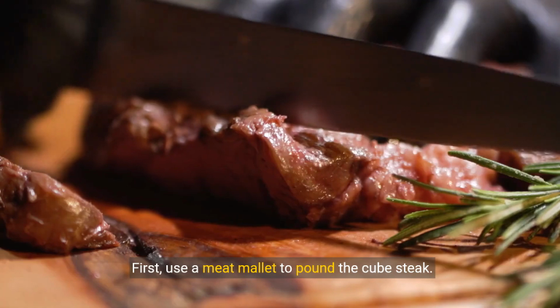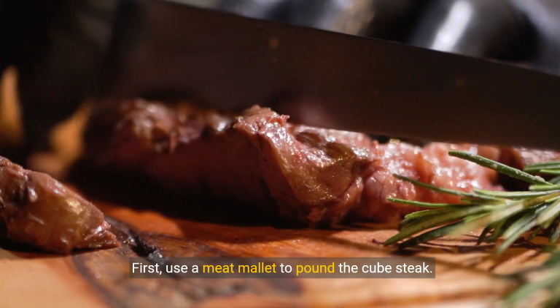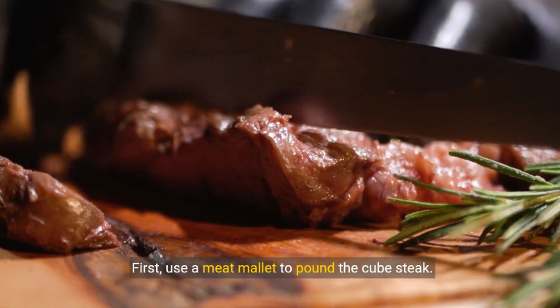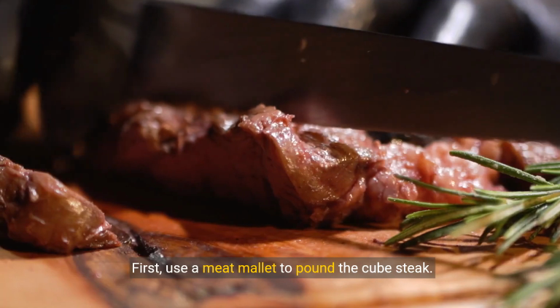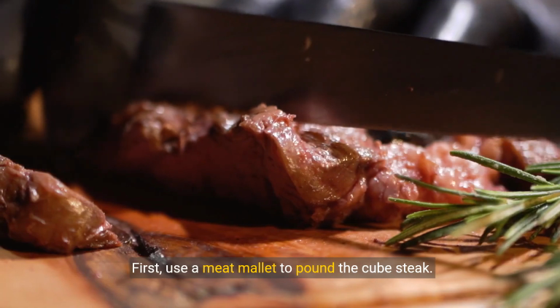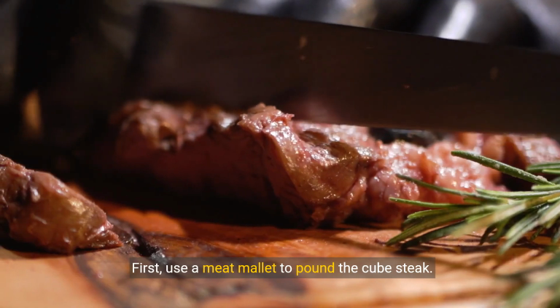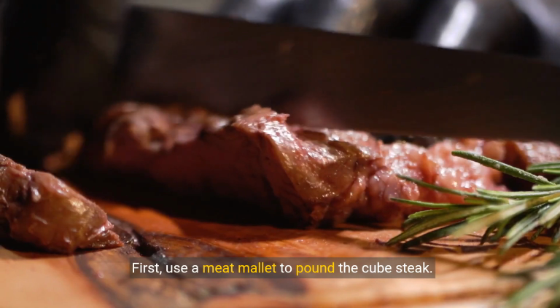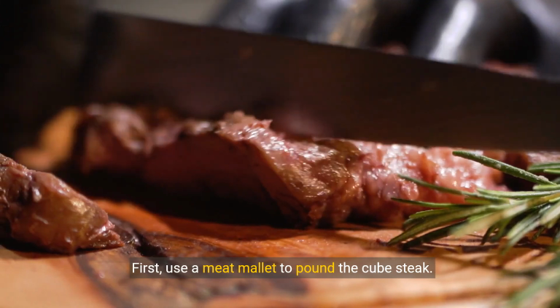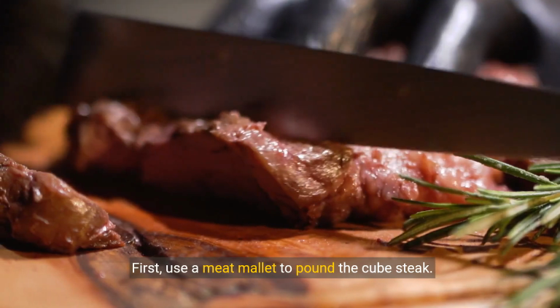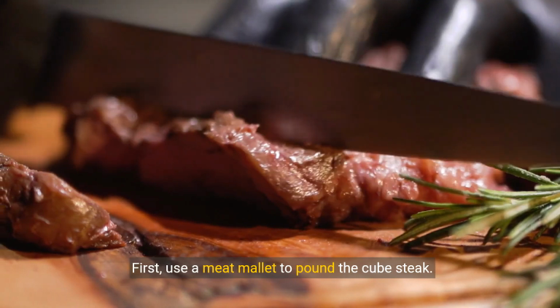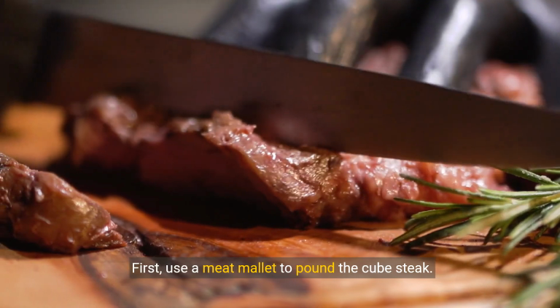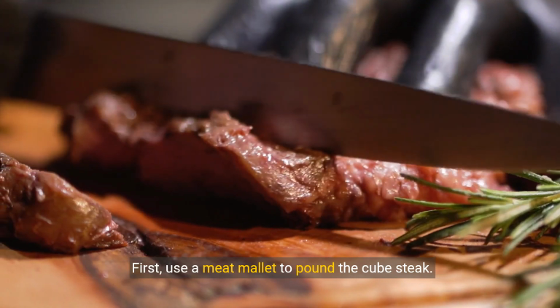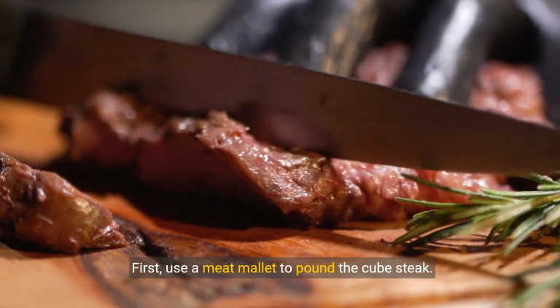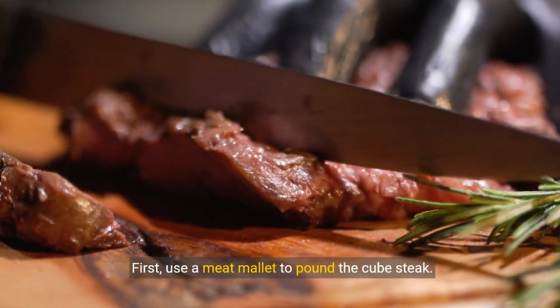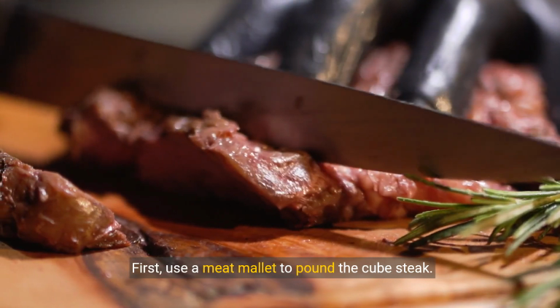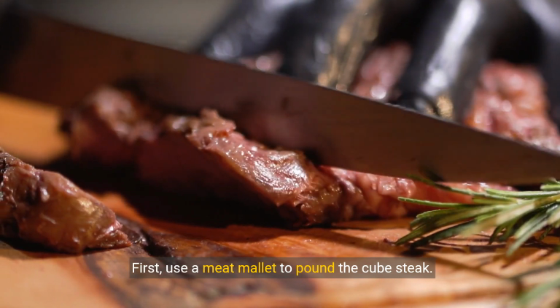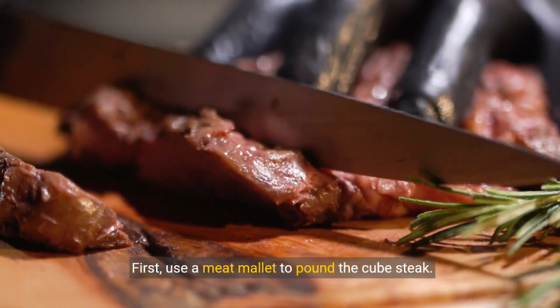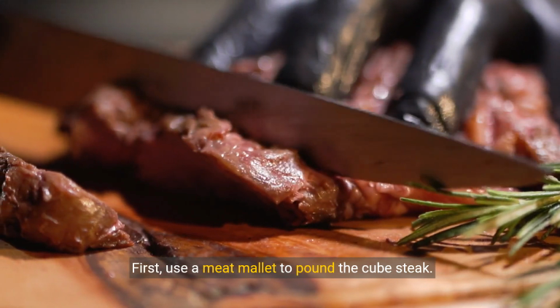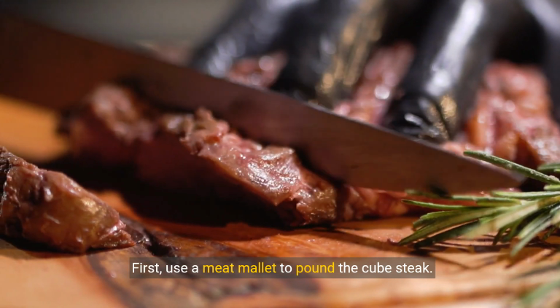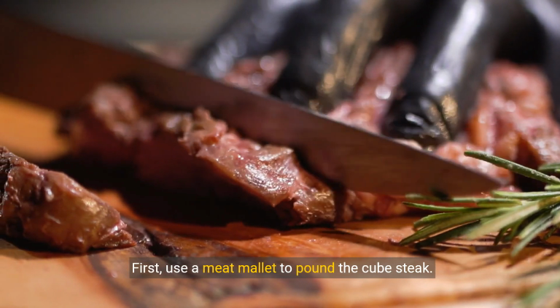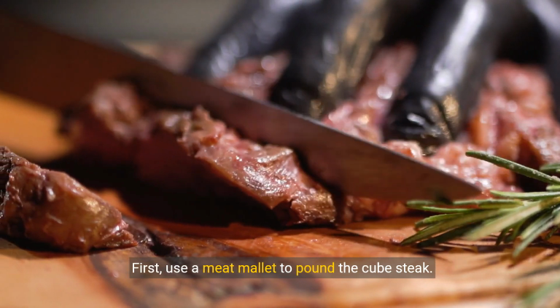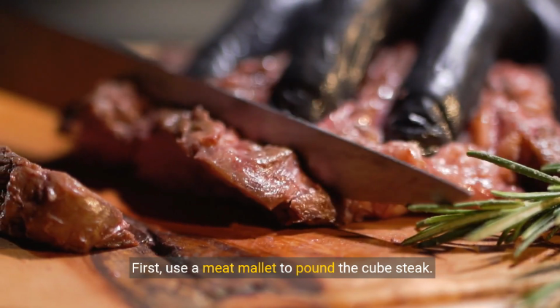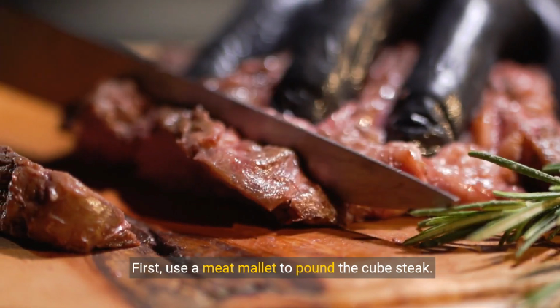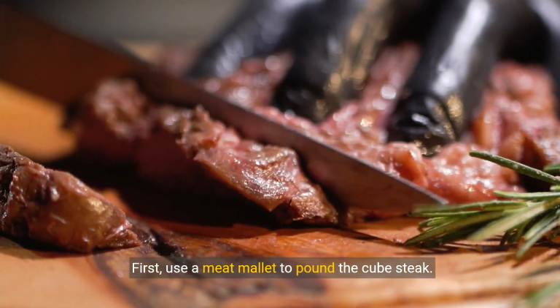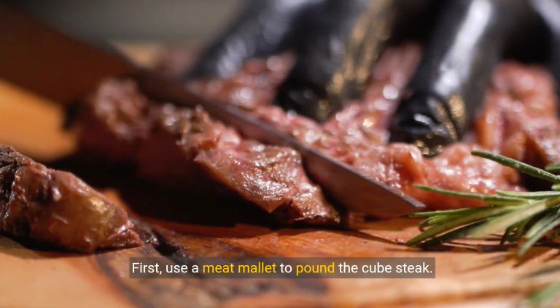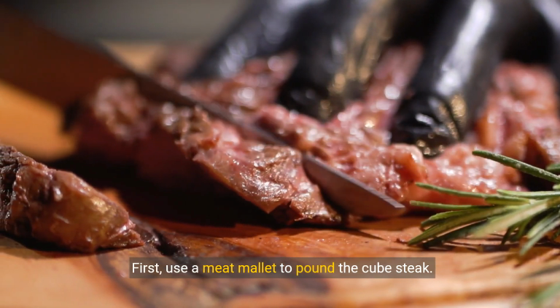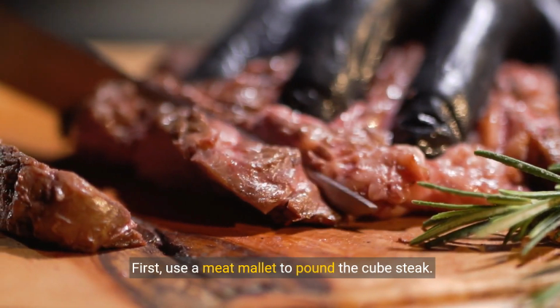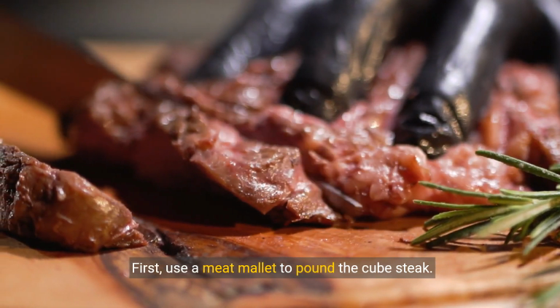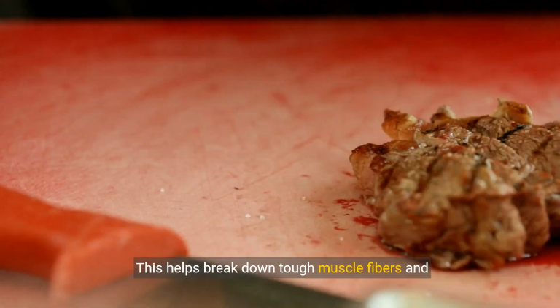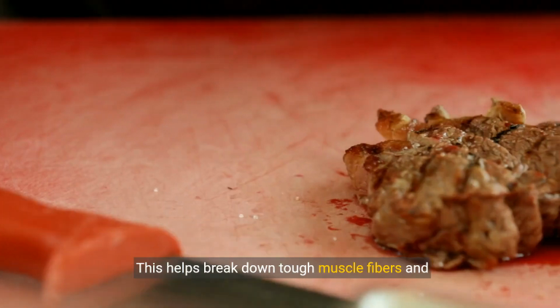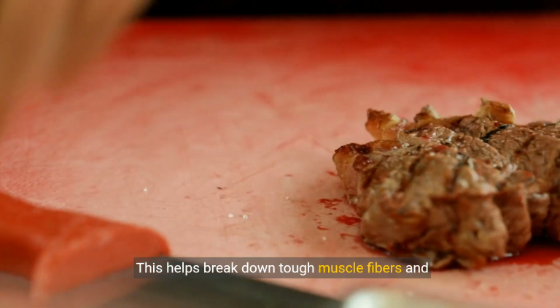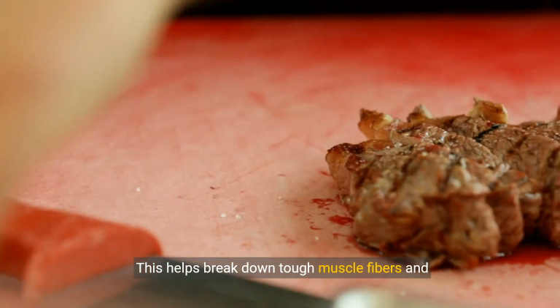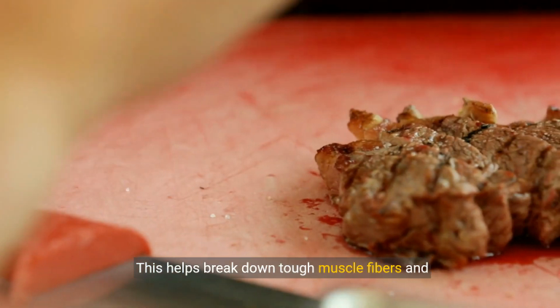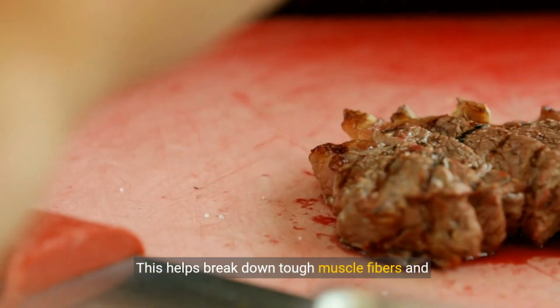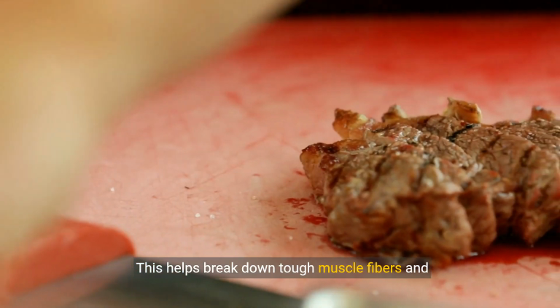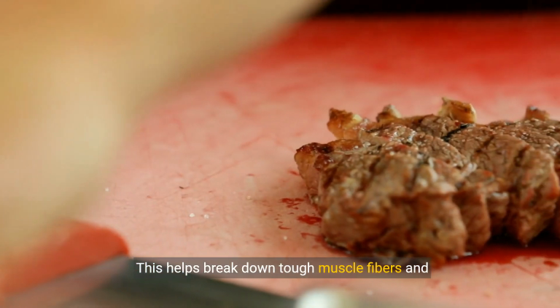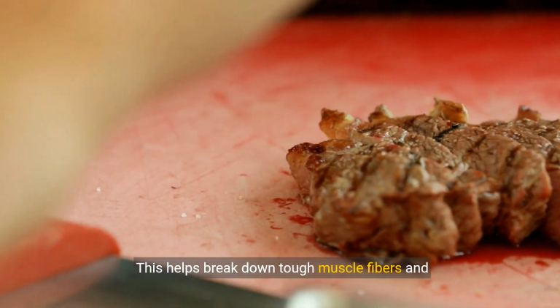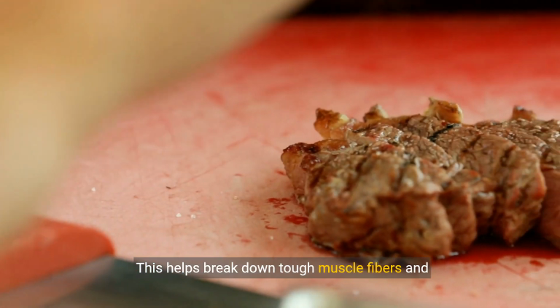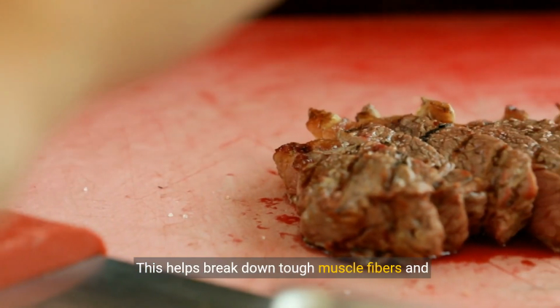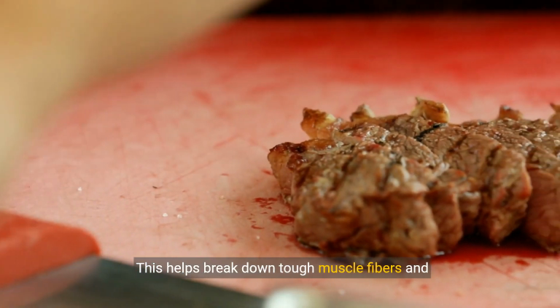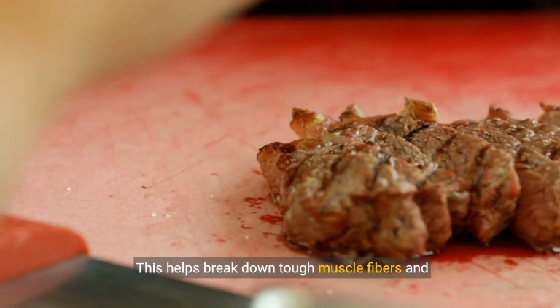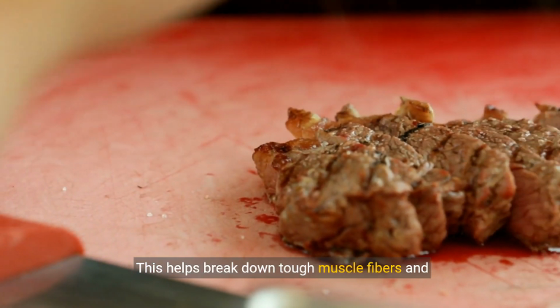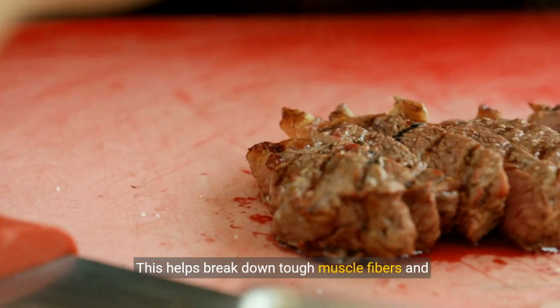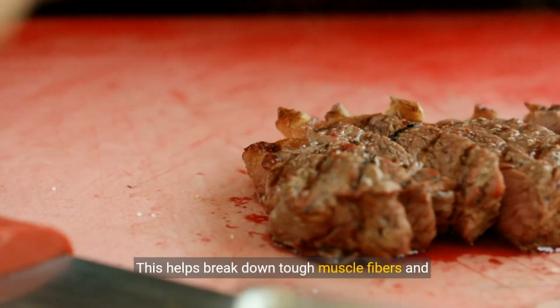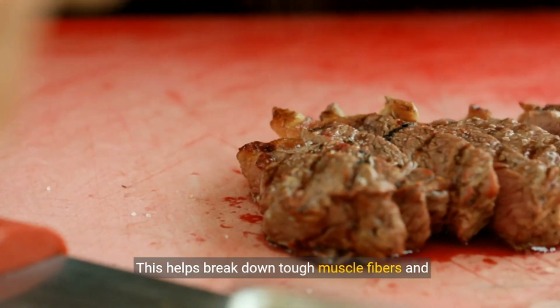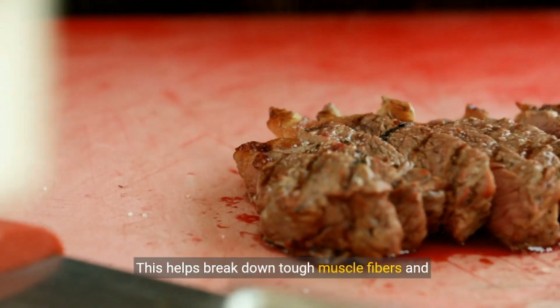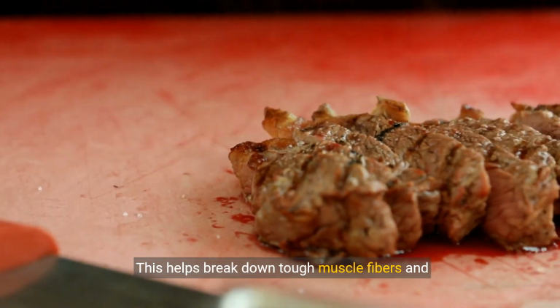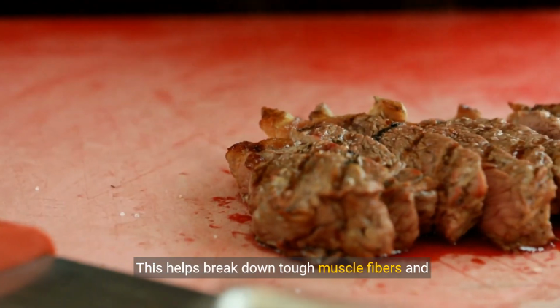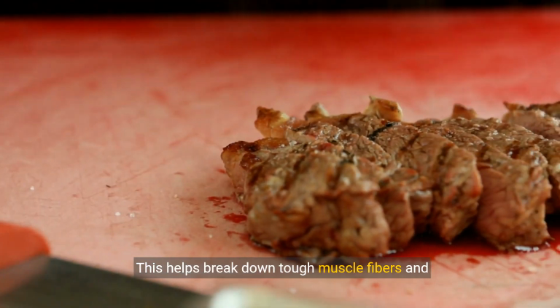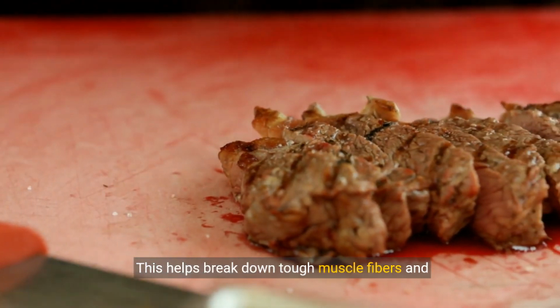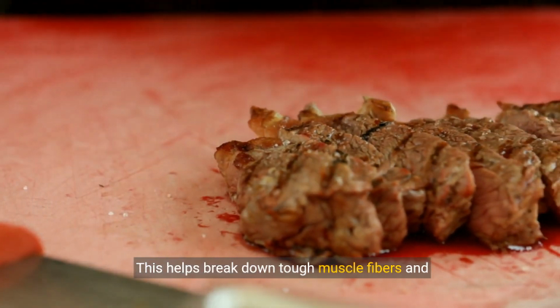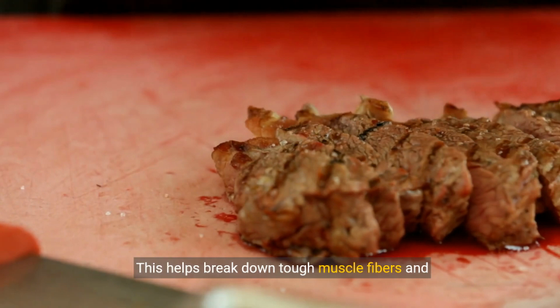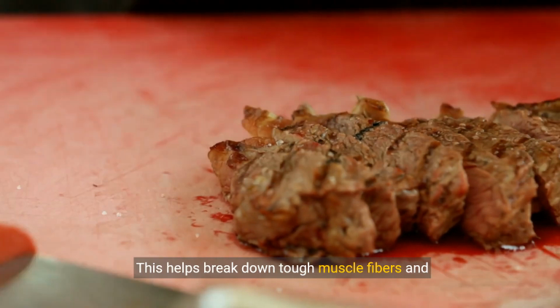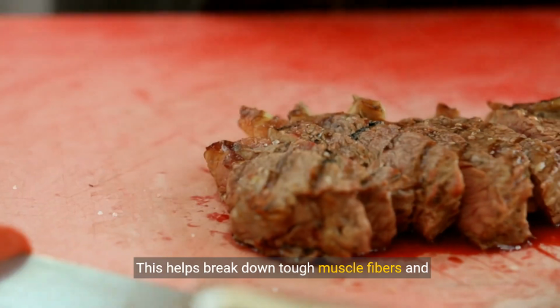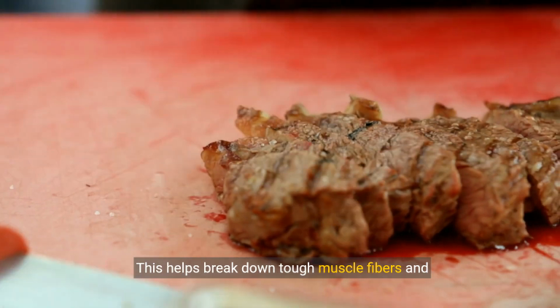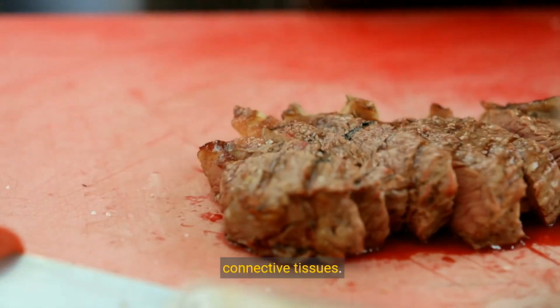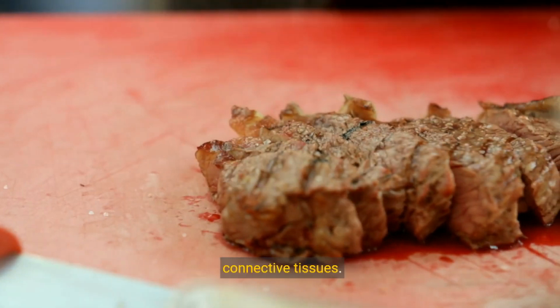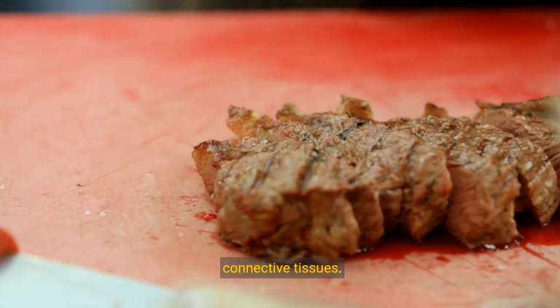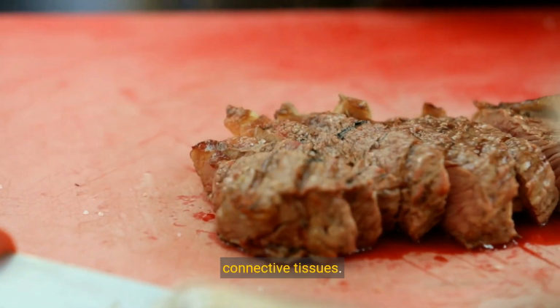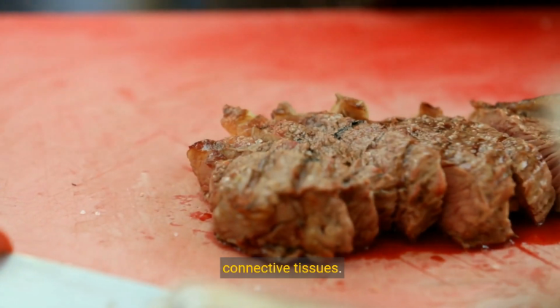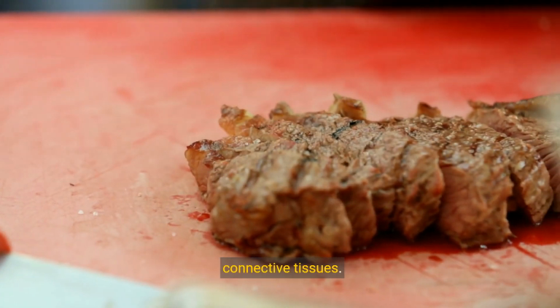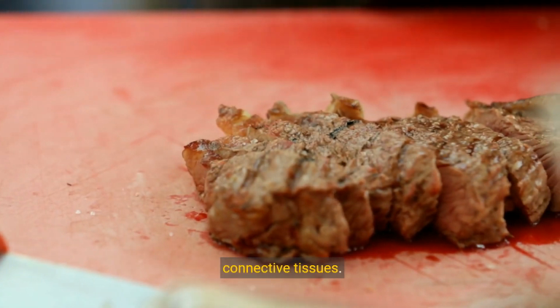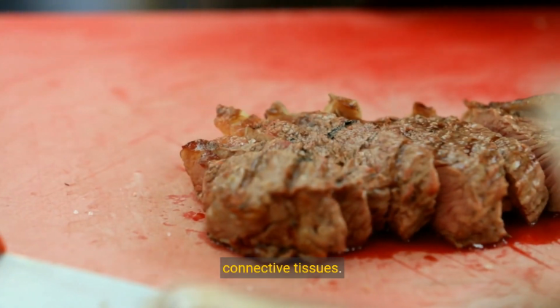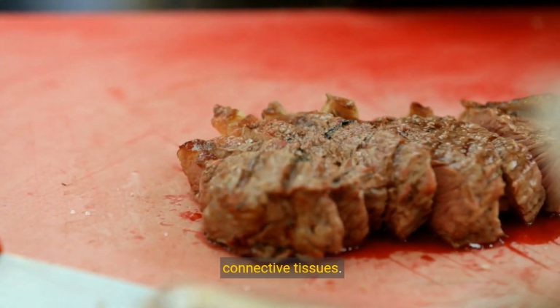First, use a meat mallet to pound the cube steak. This helps break down tough muscle fibers and connective tissues.